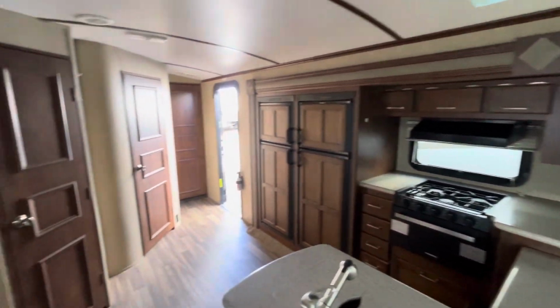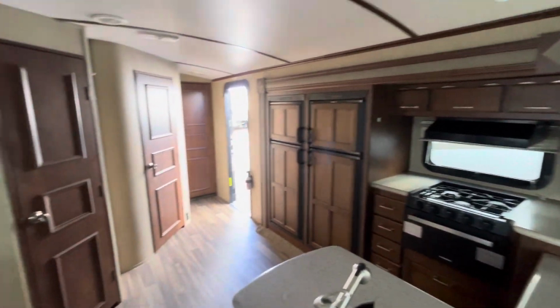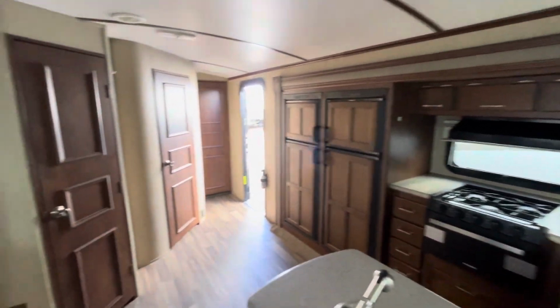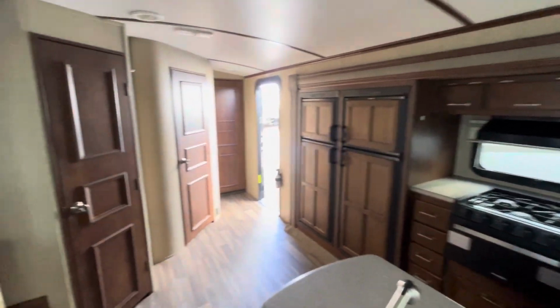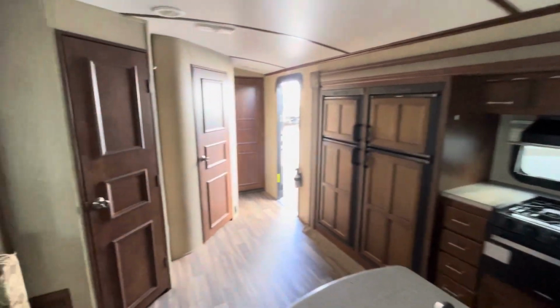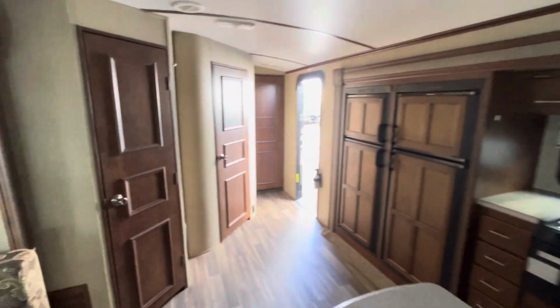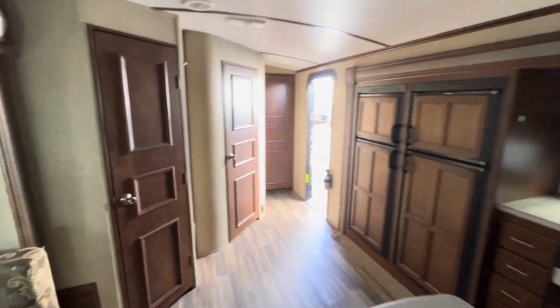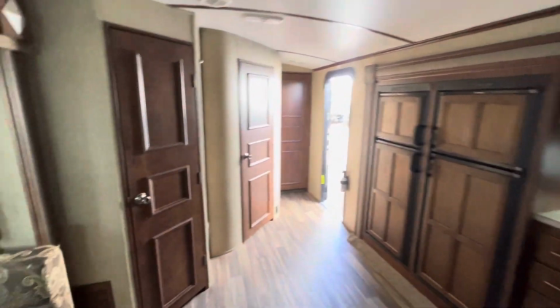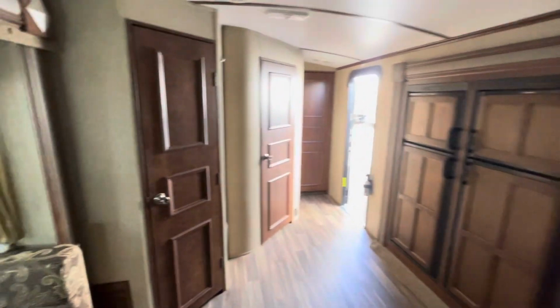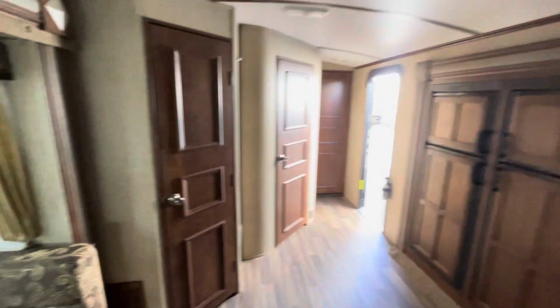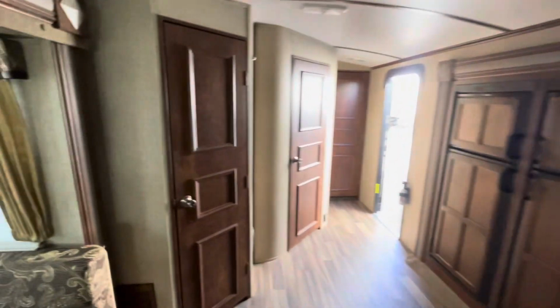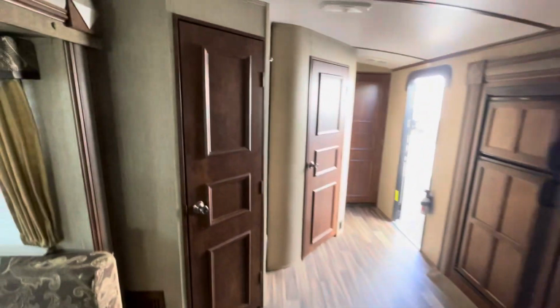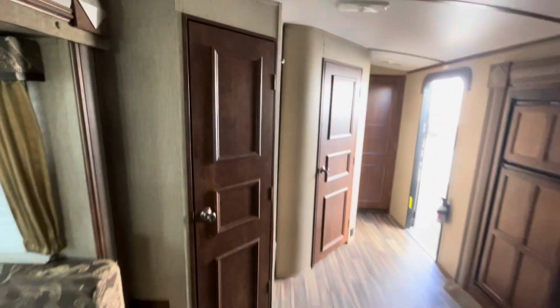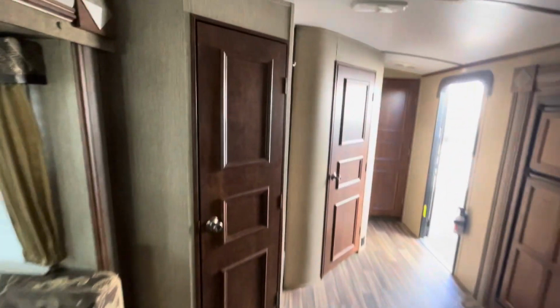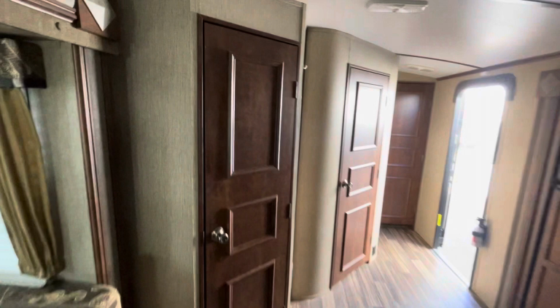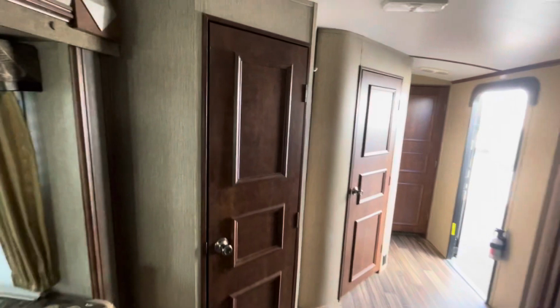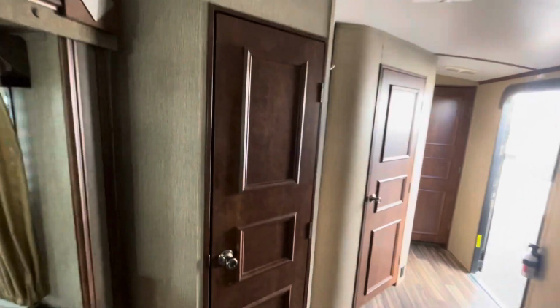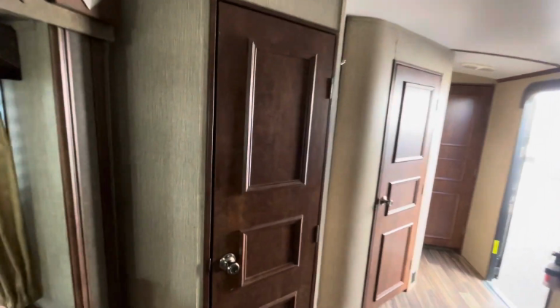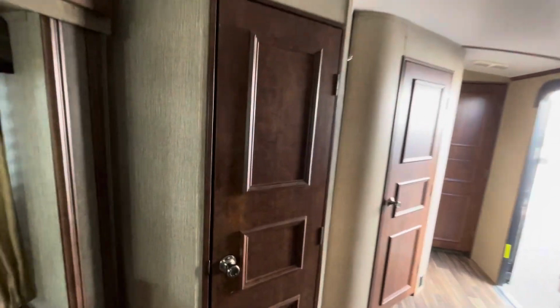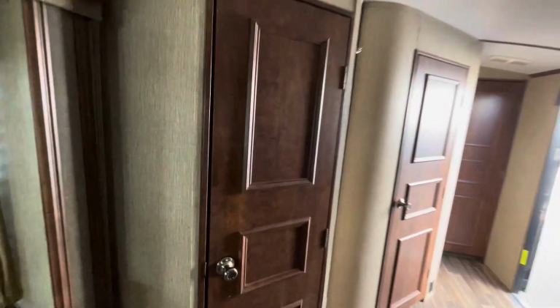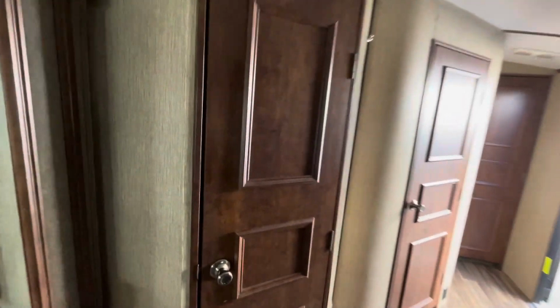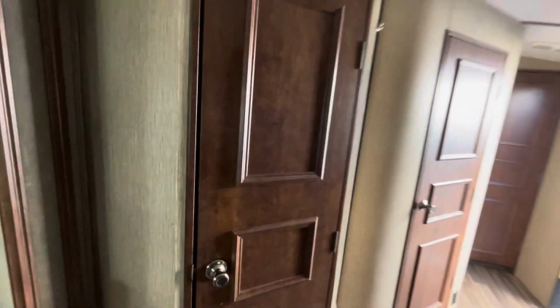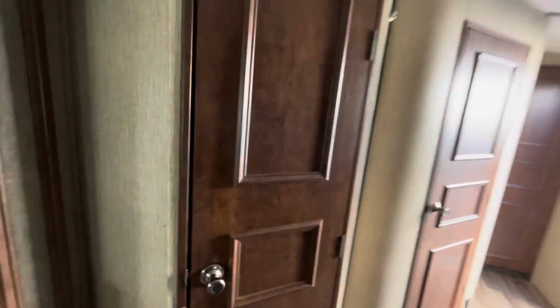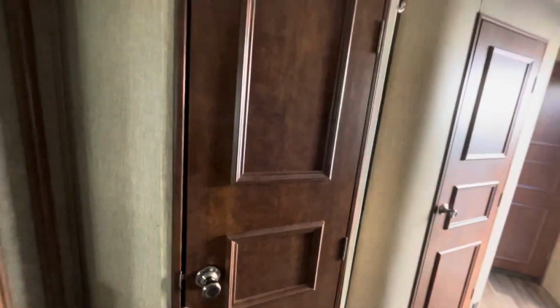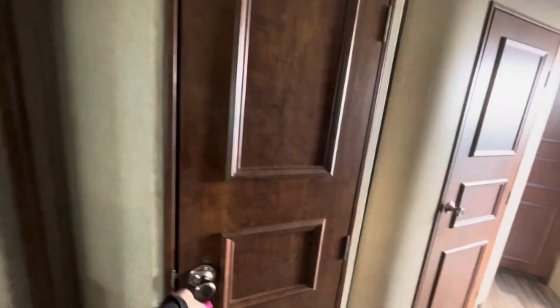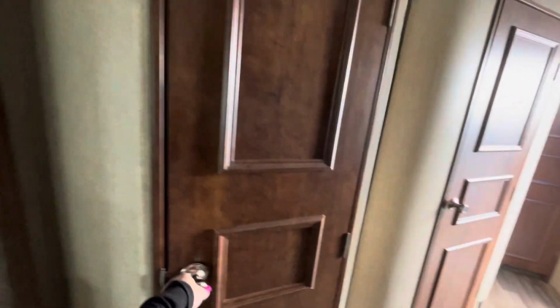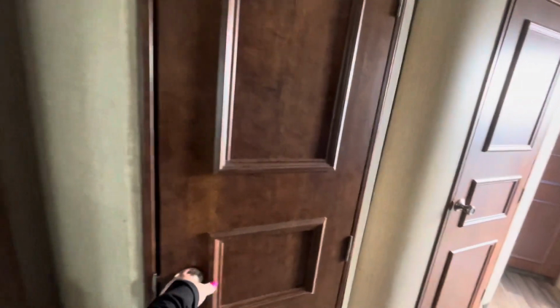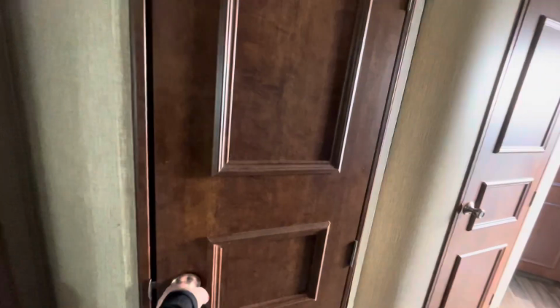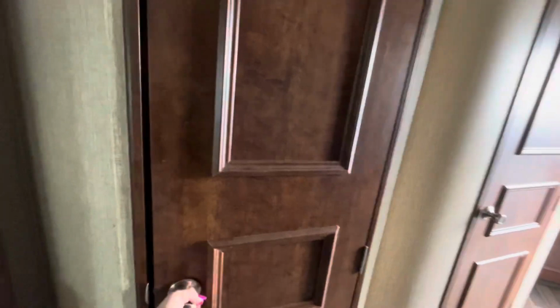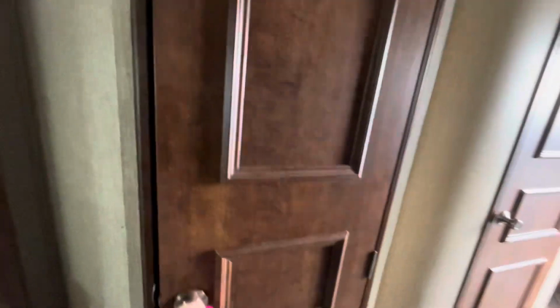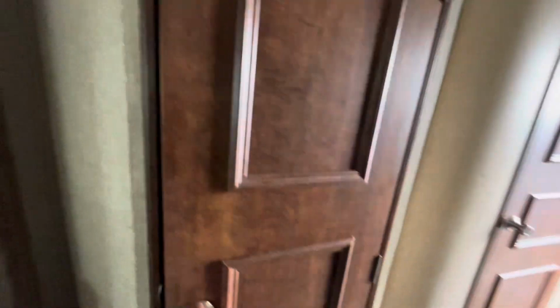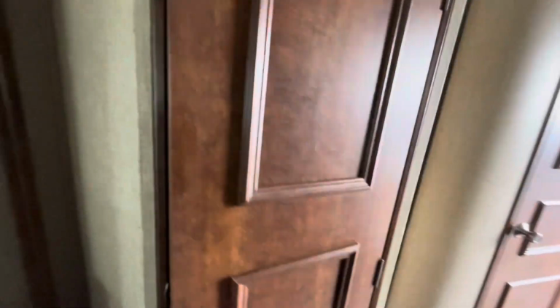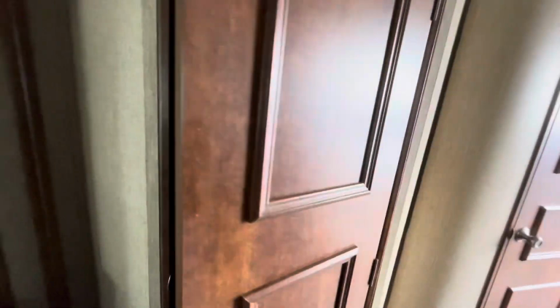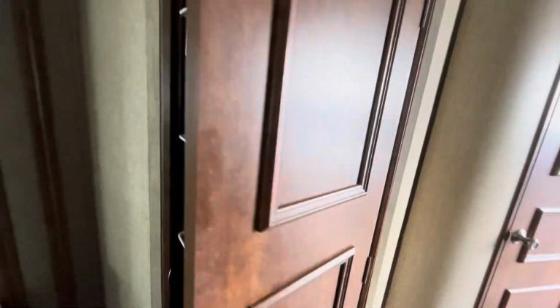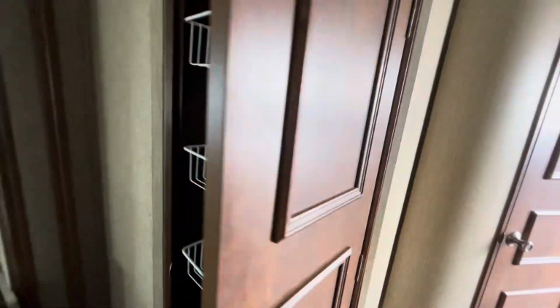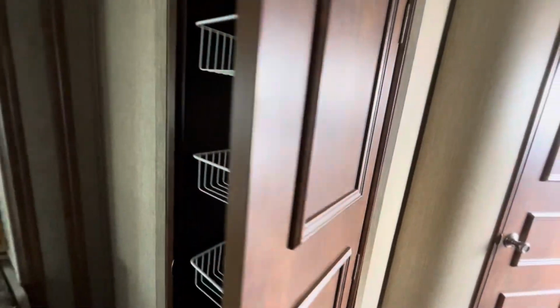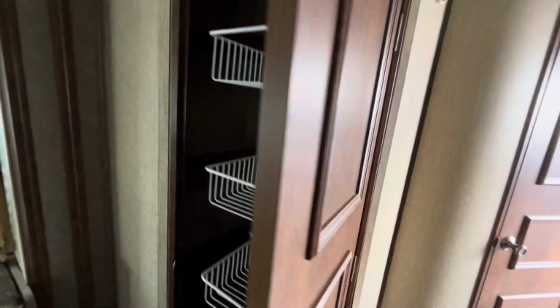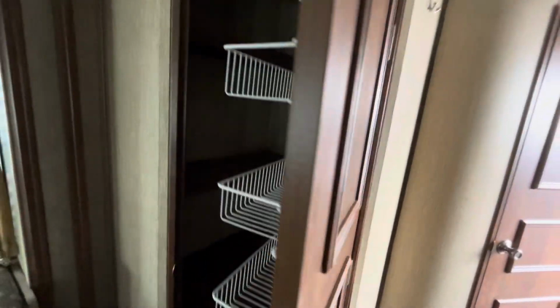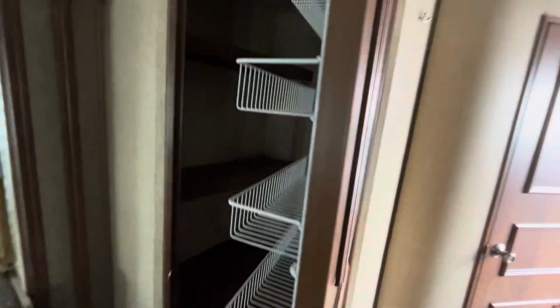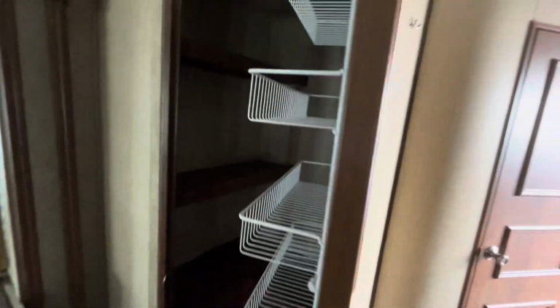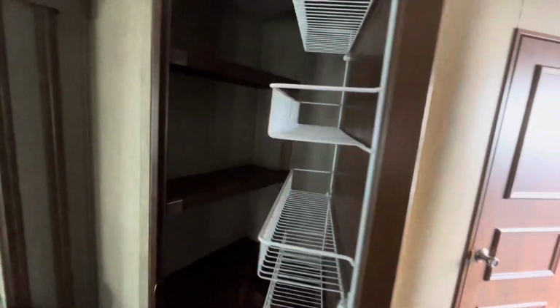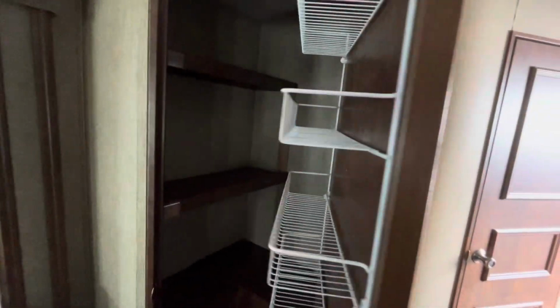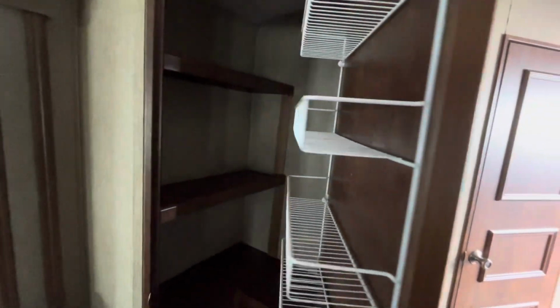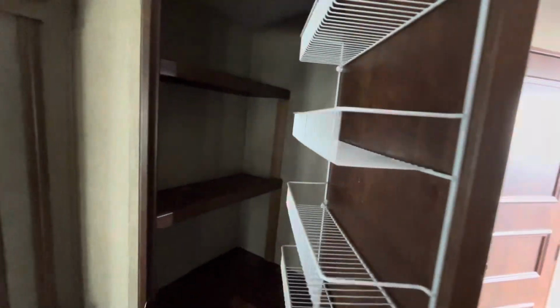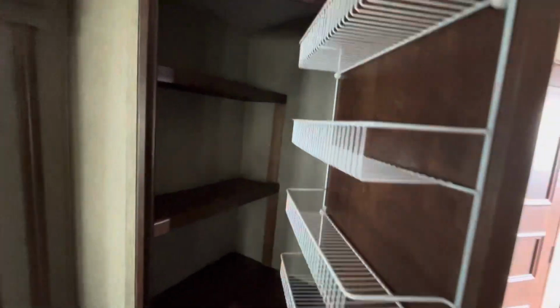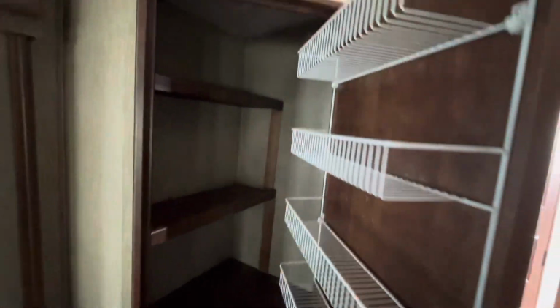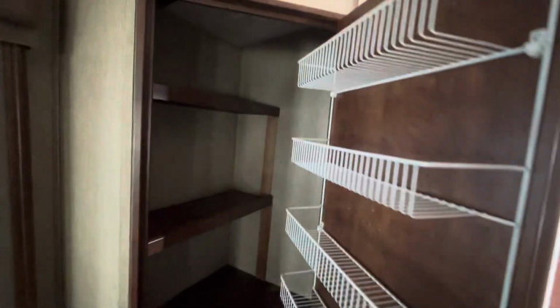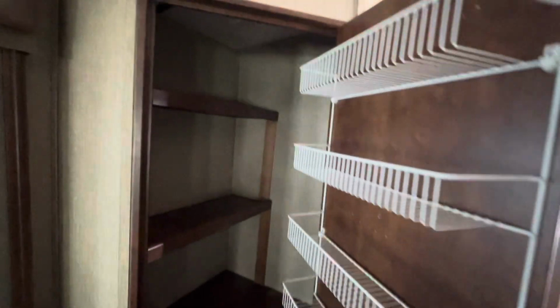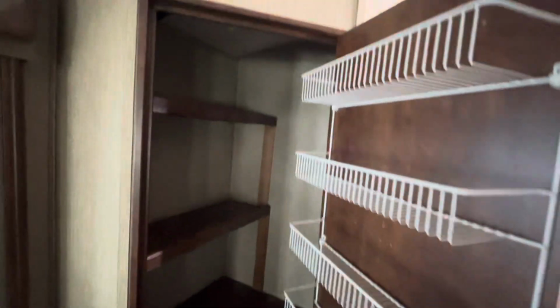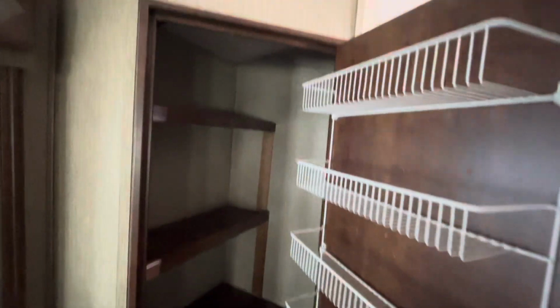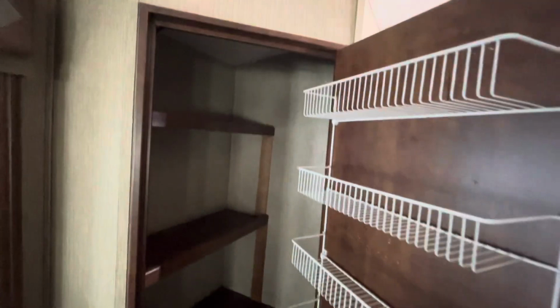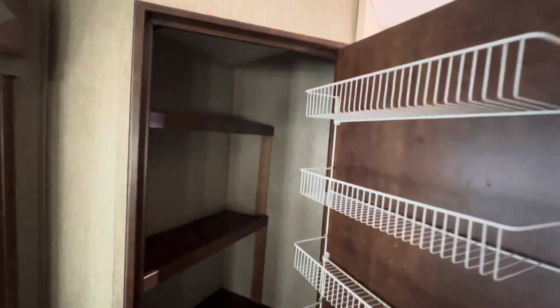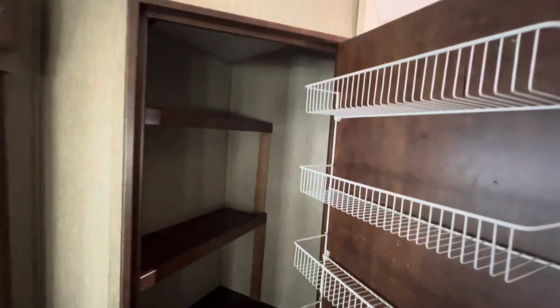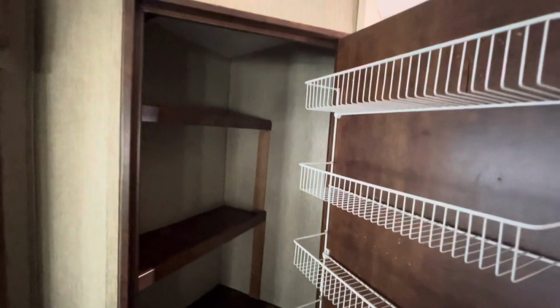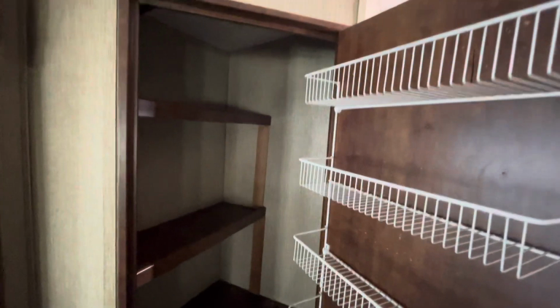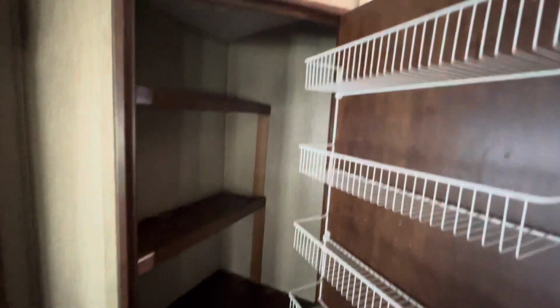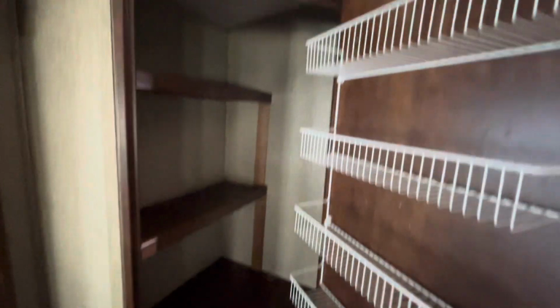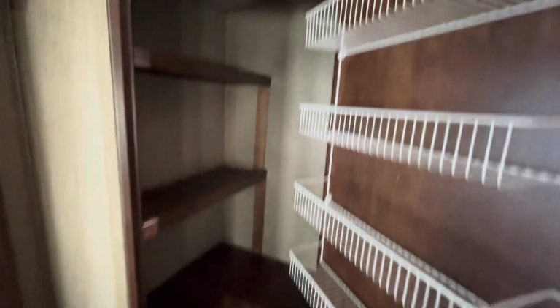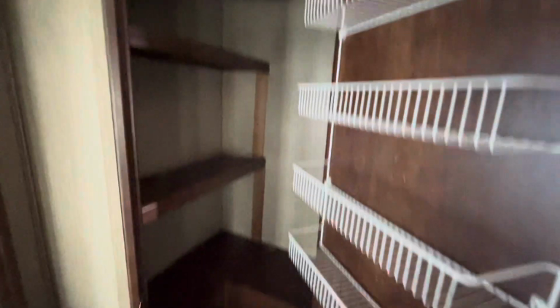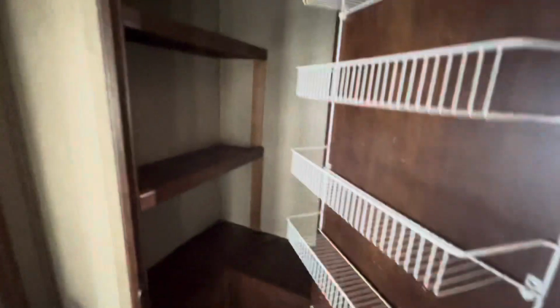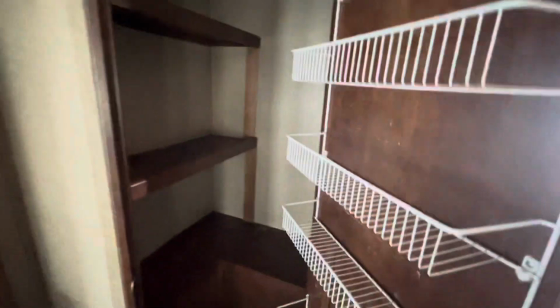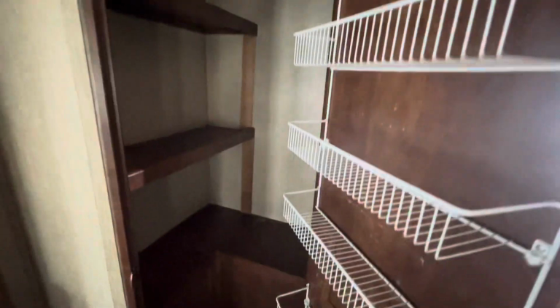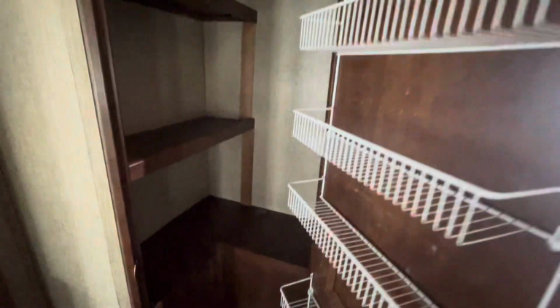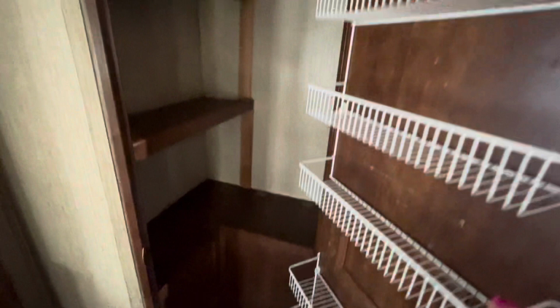You've got a nice pantry here — this is an awesome pantry for a travel trailer. It's huge and goes all the way to the floor.